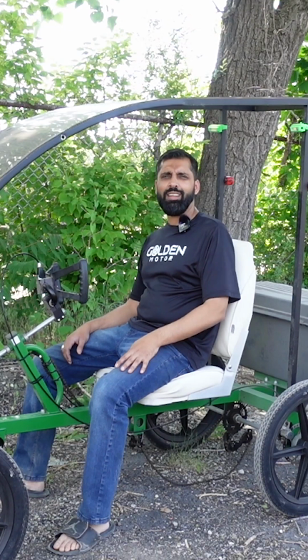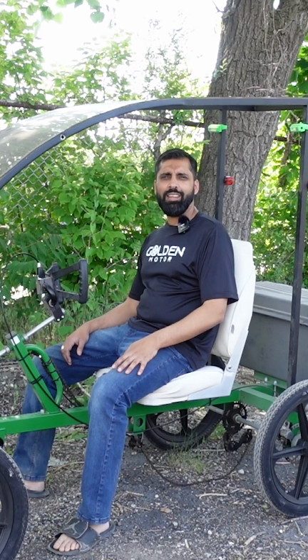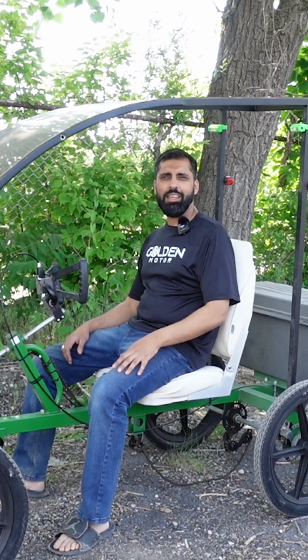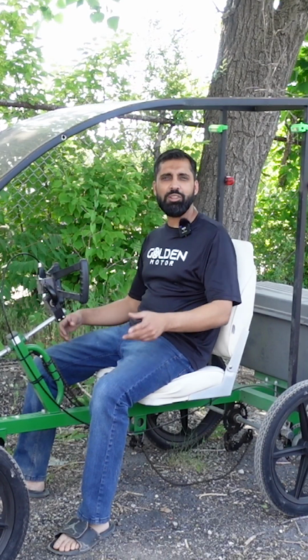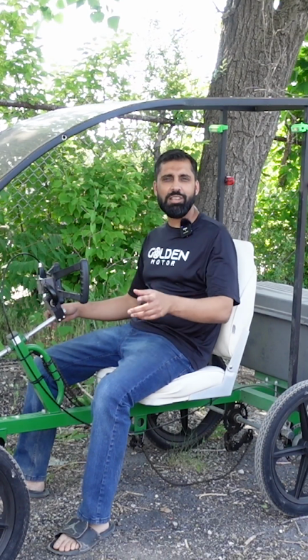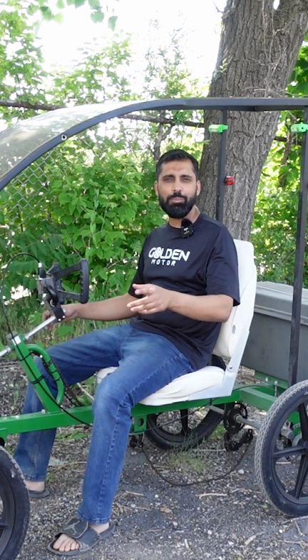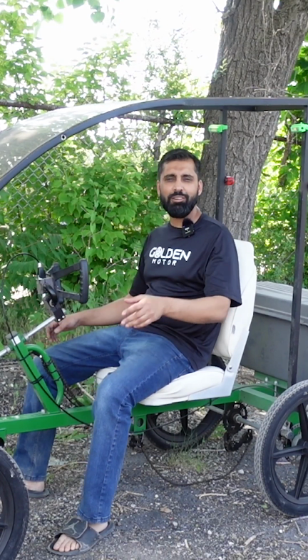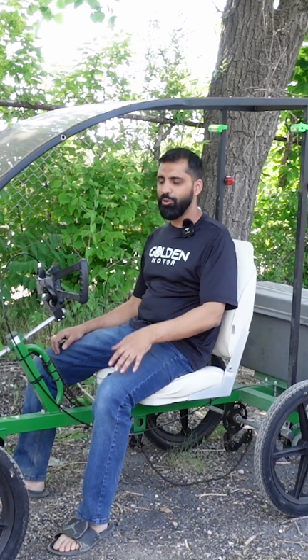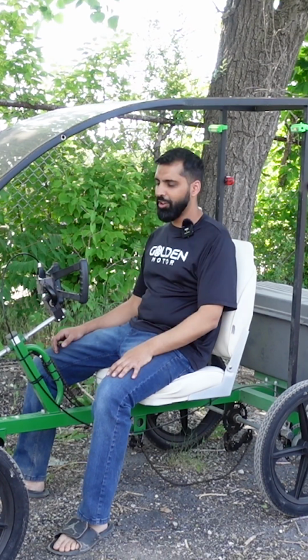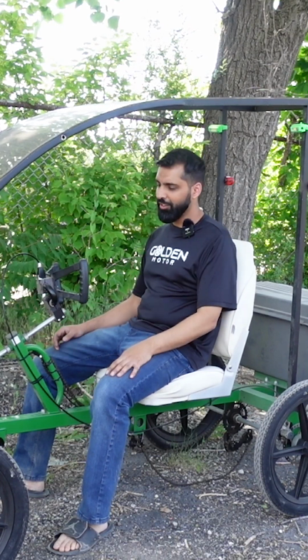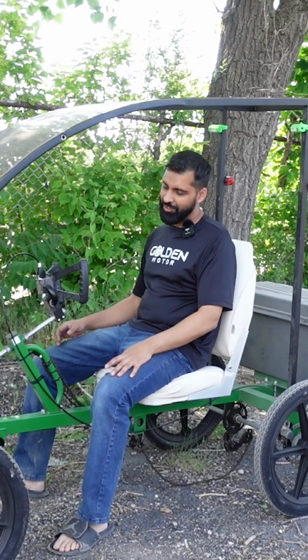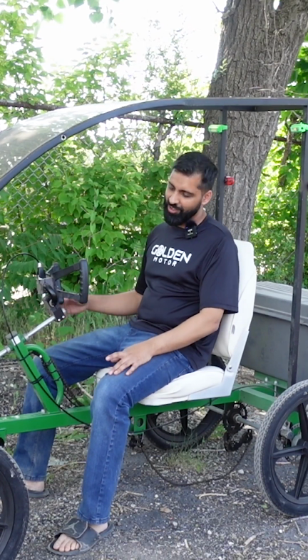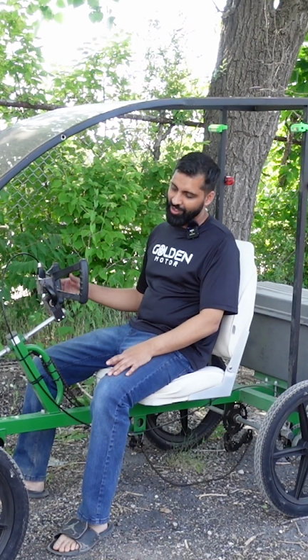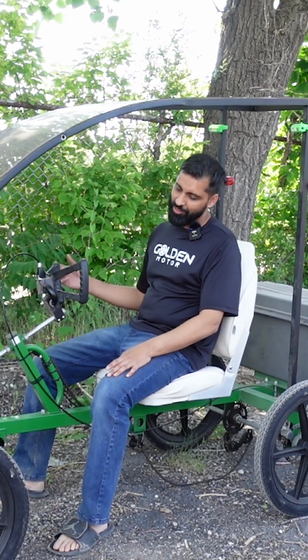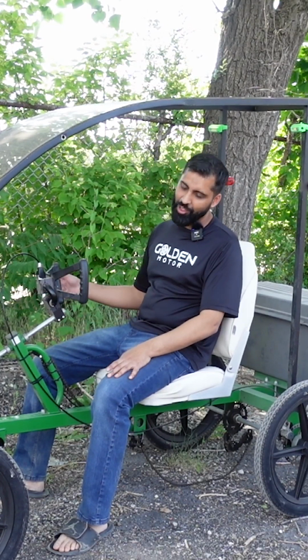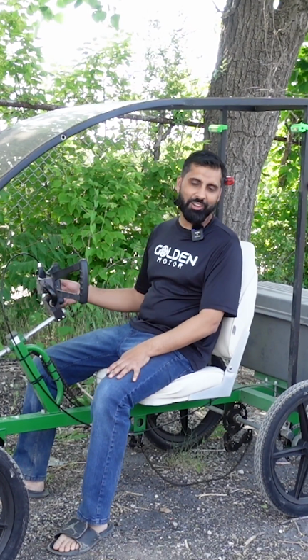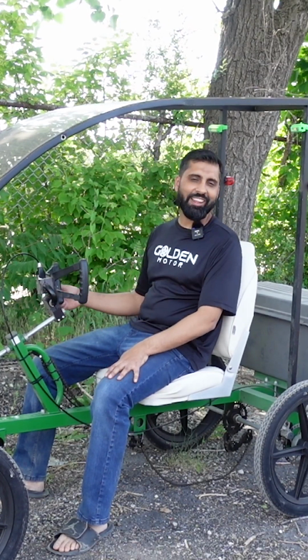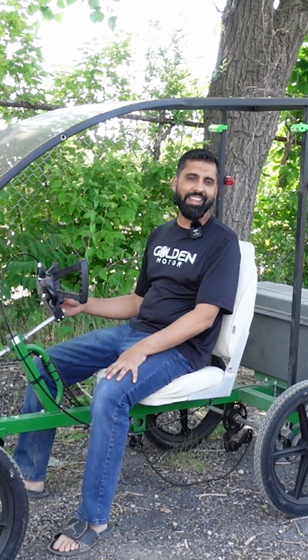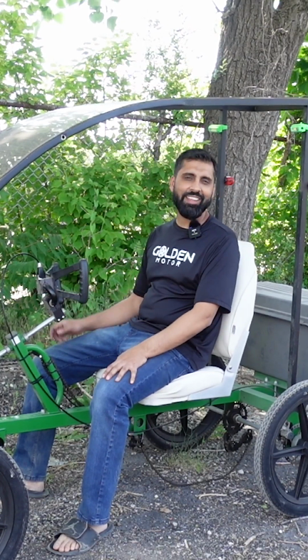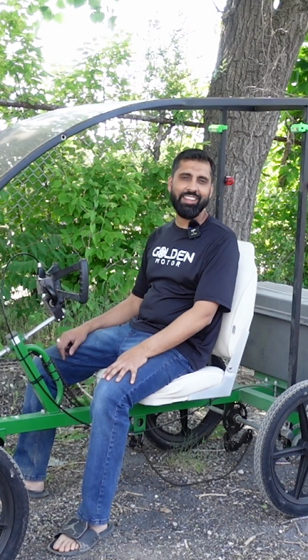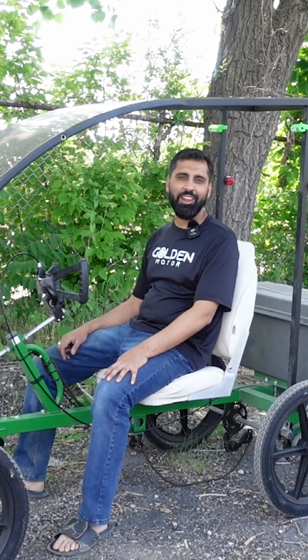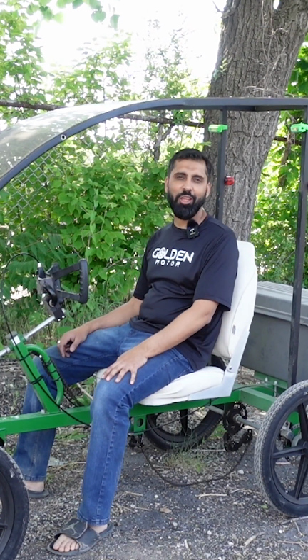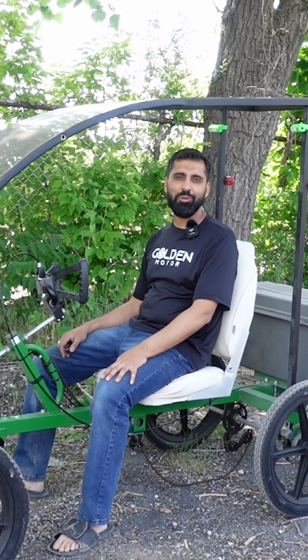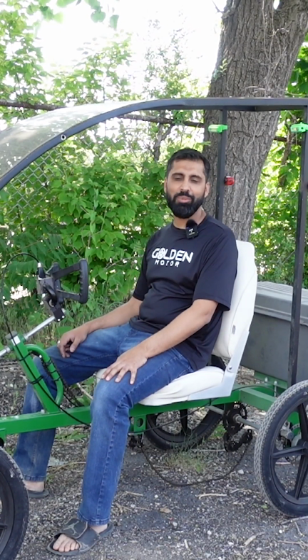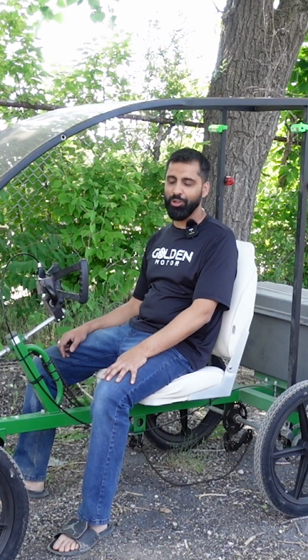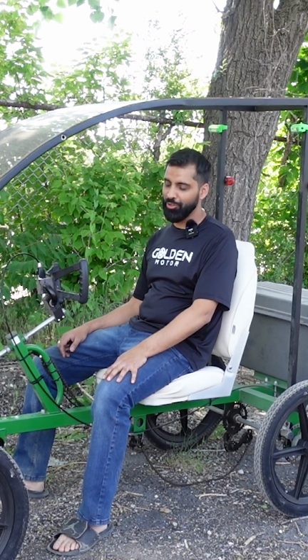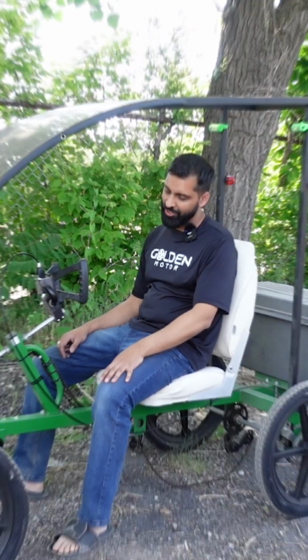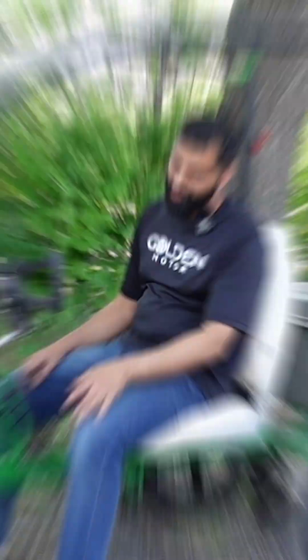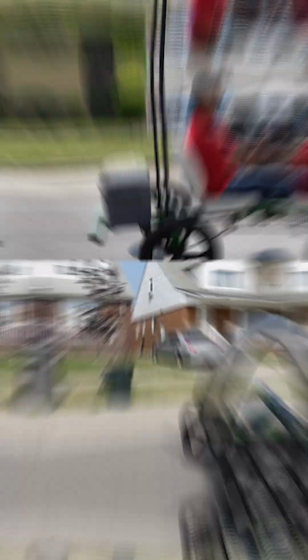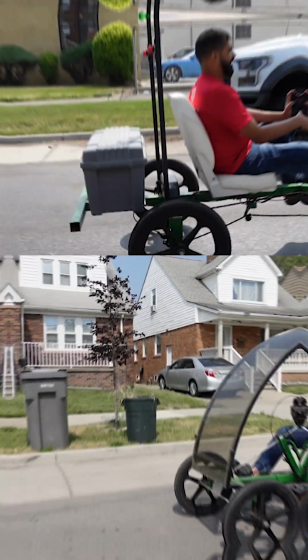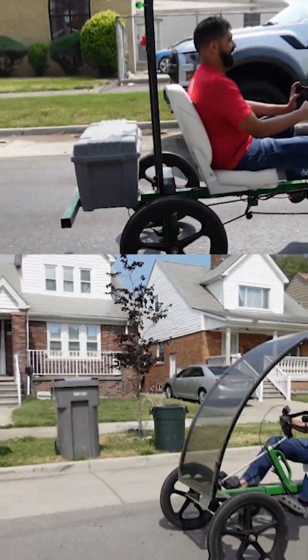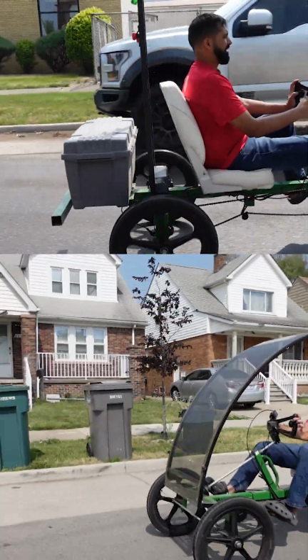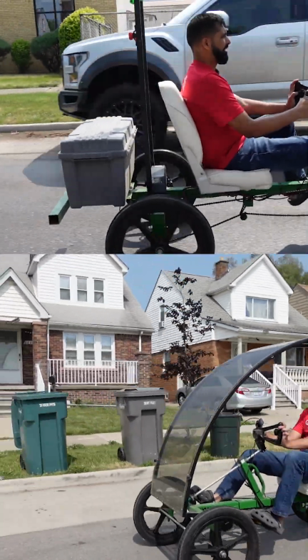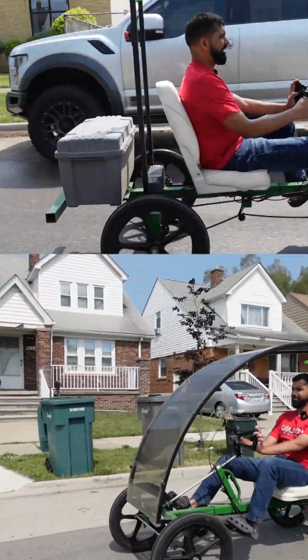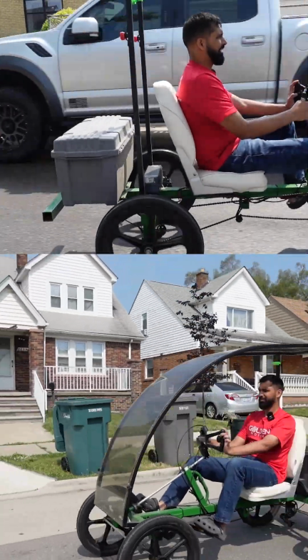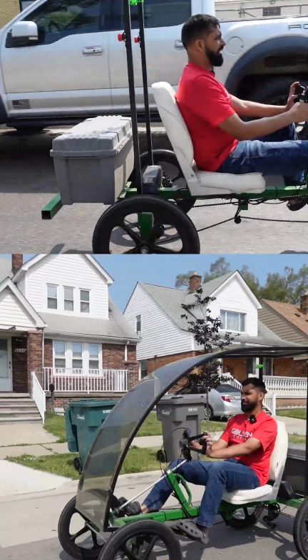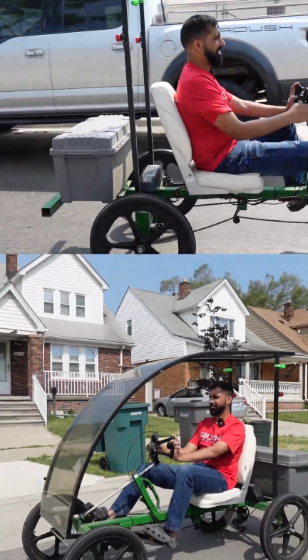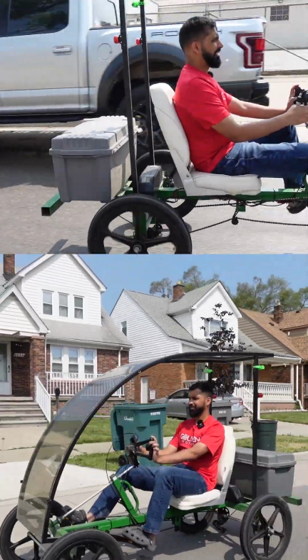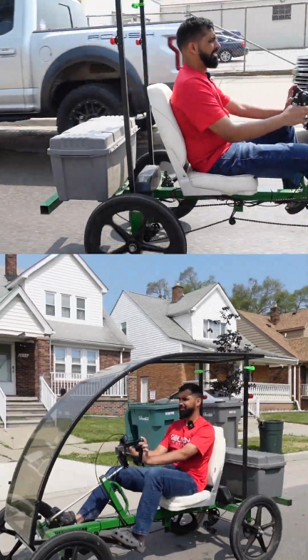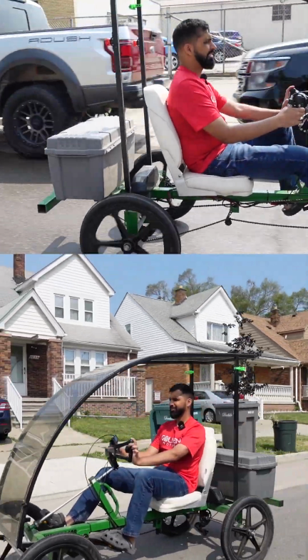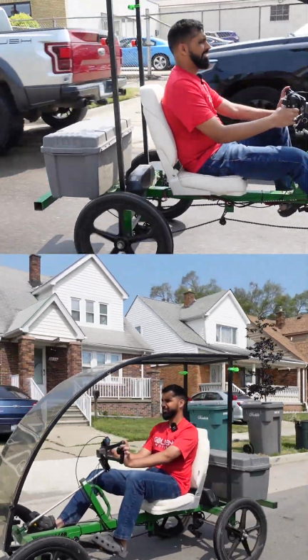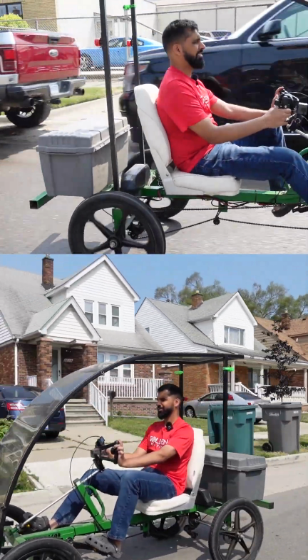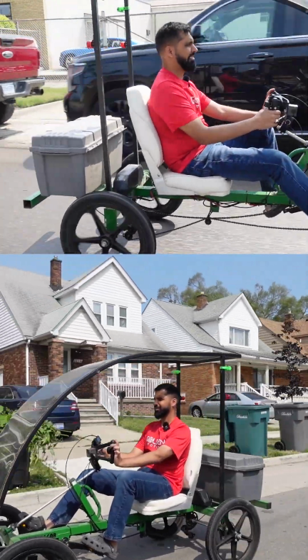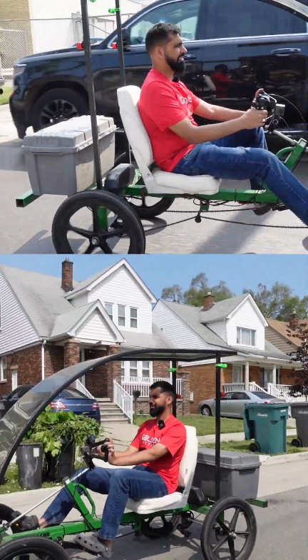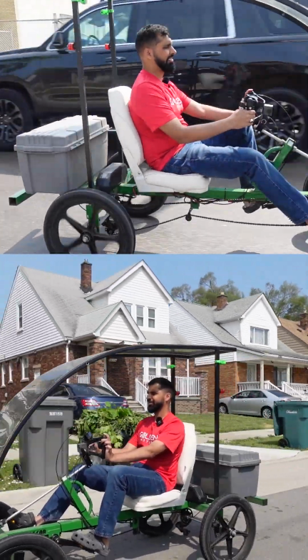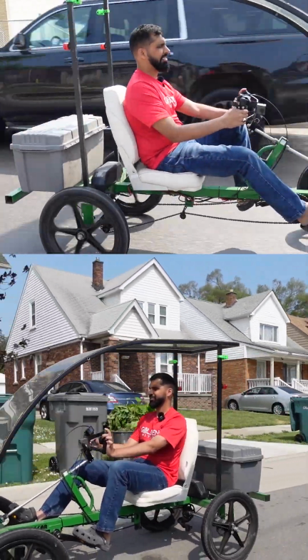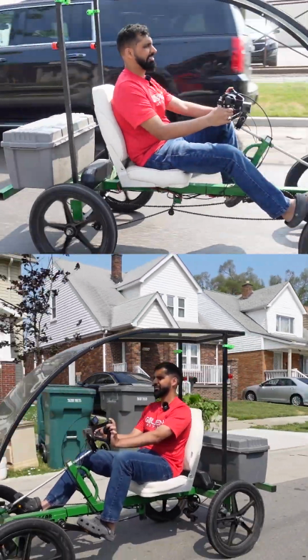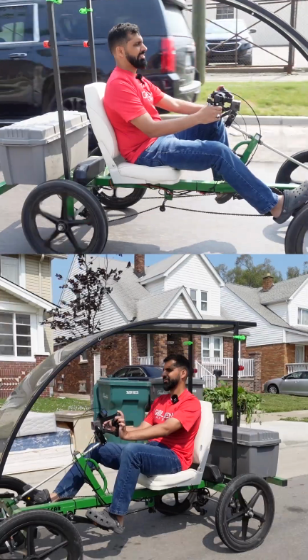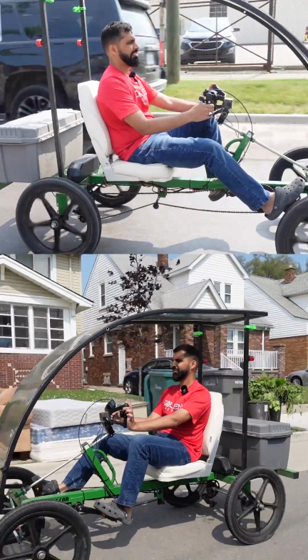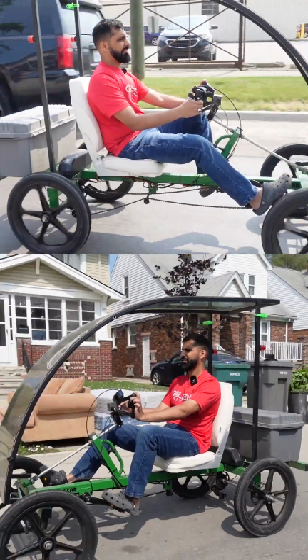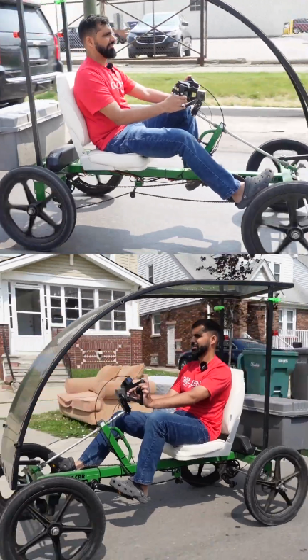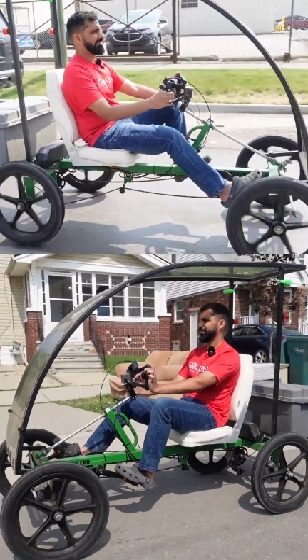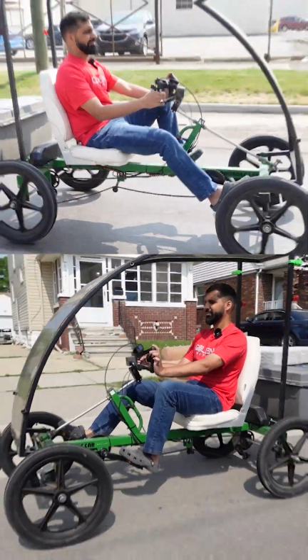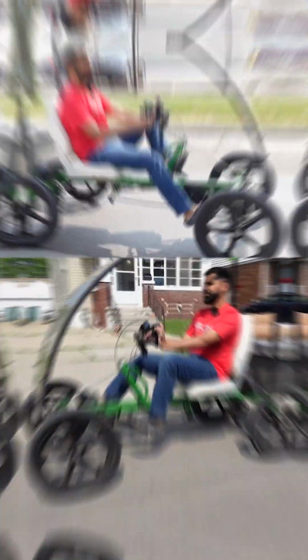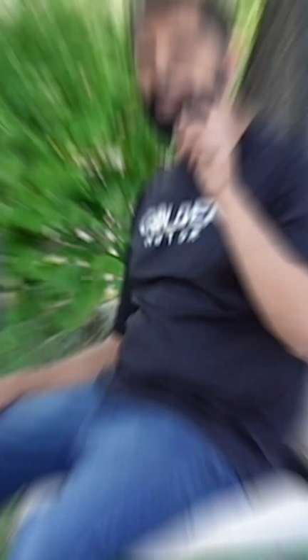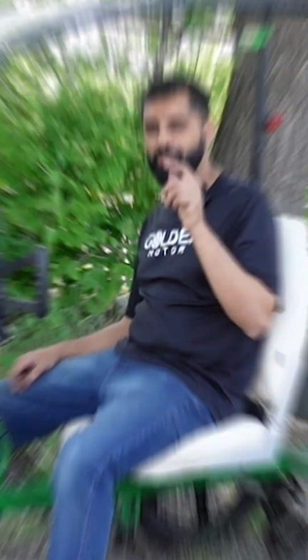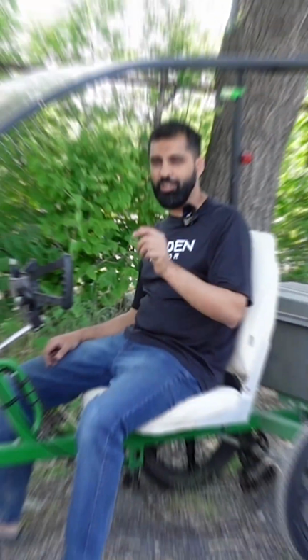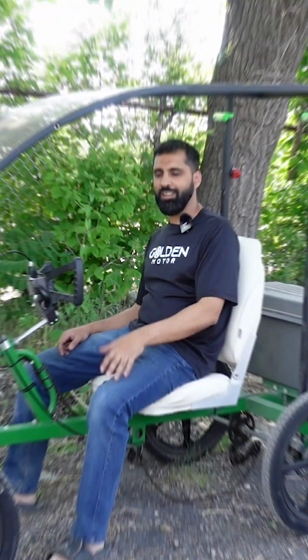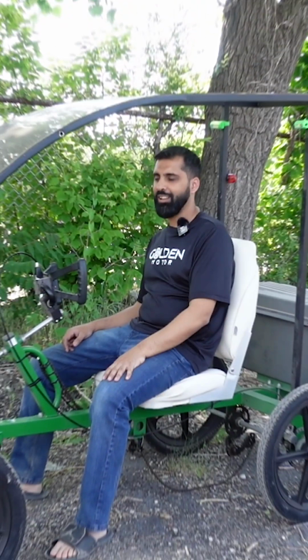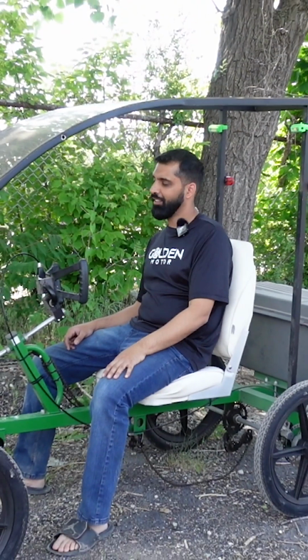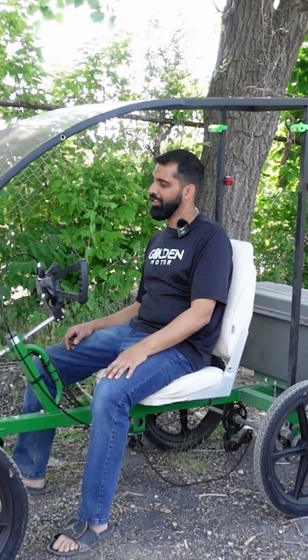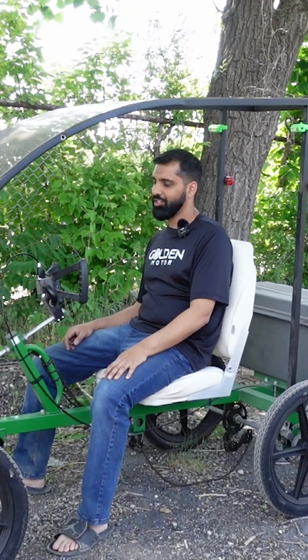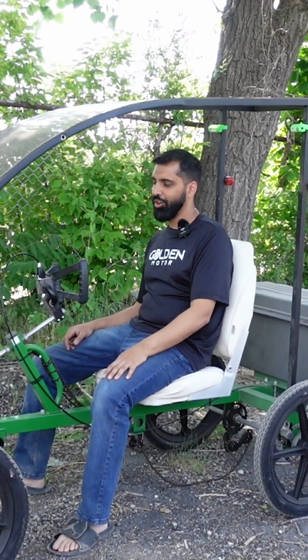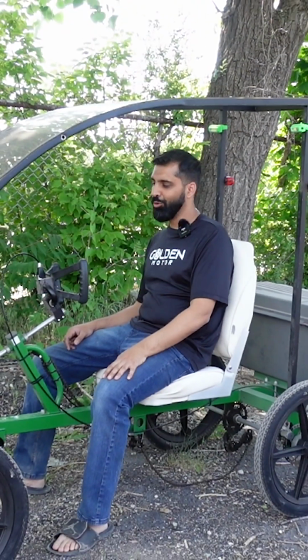Hey, what's up everyone? Another day, another build. Today I'm turning this Rhodes Car Quad Bike into electric. Let's go.